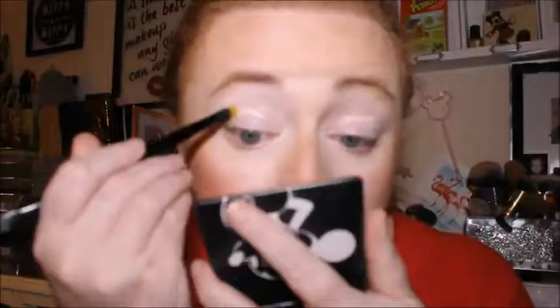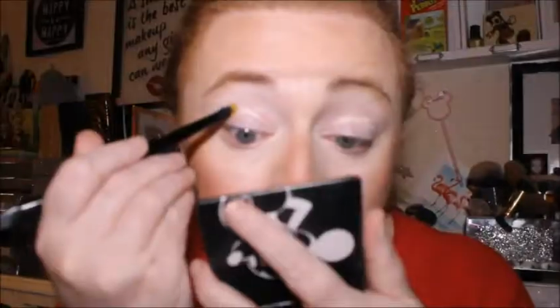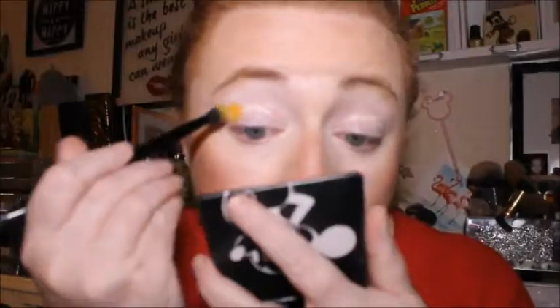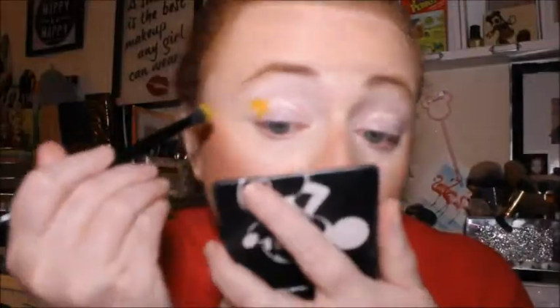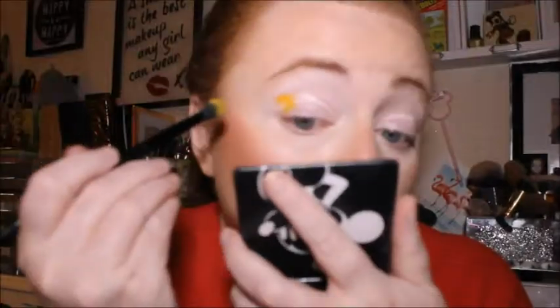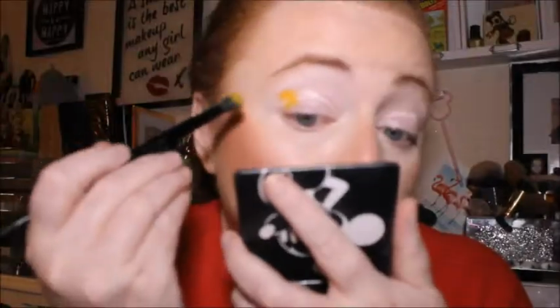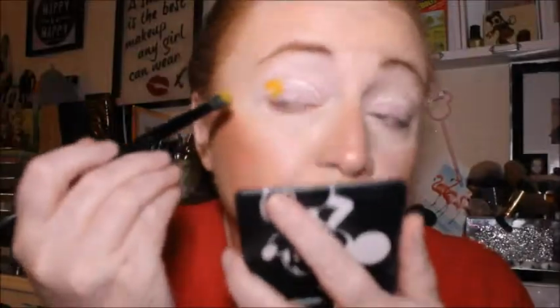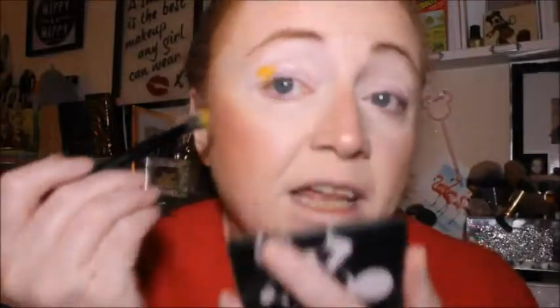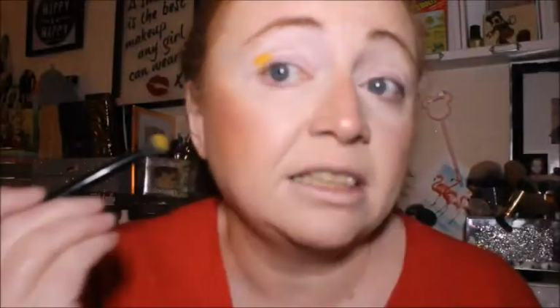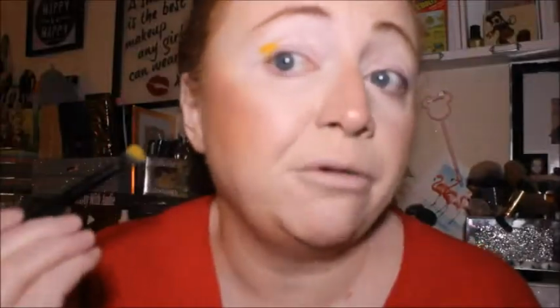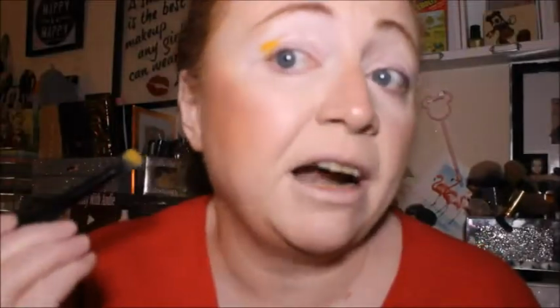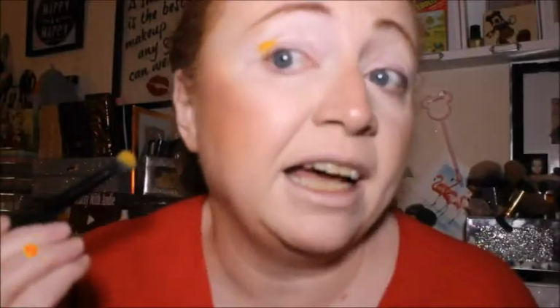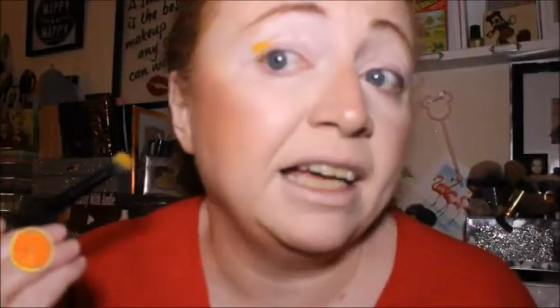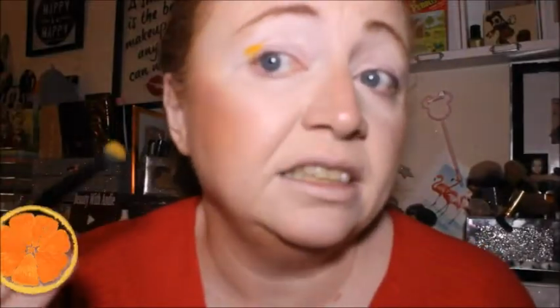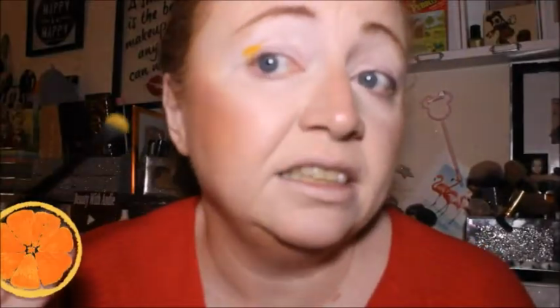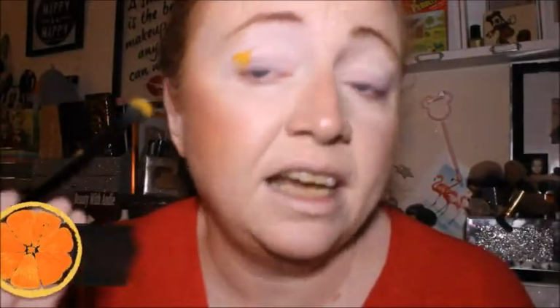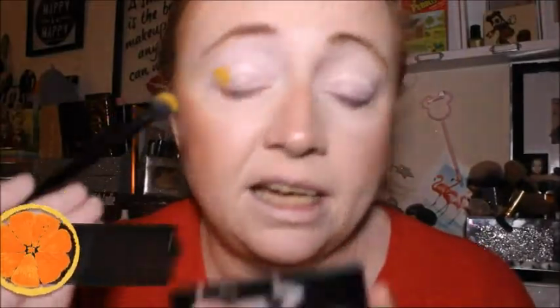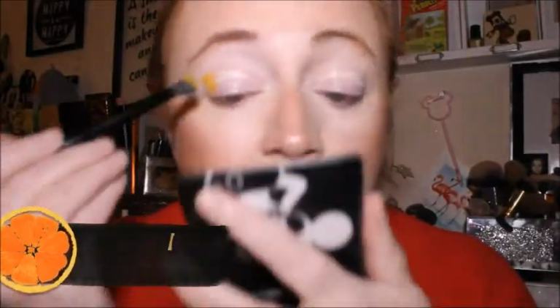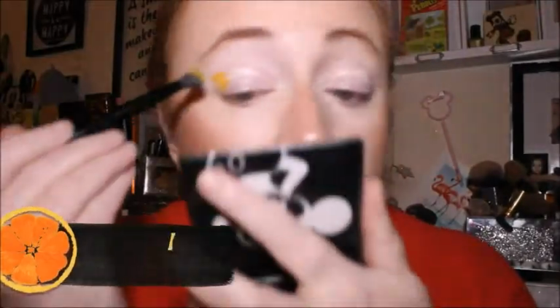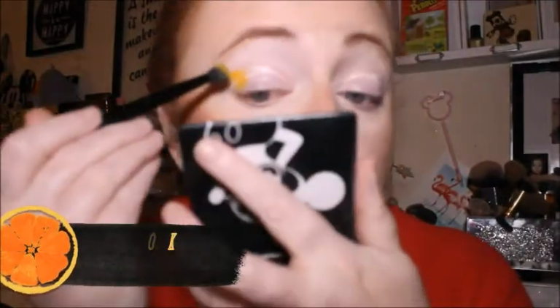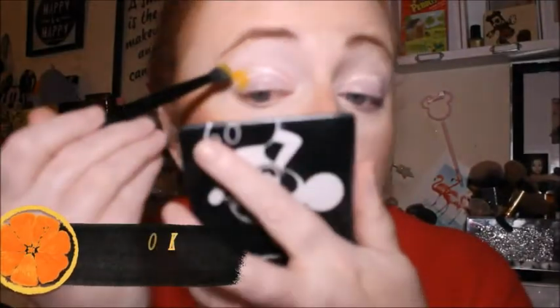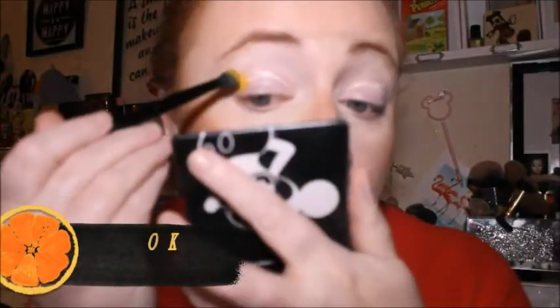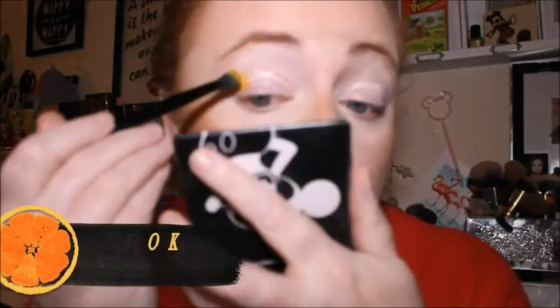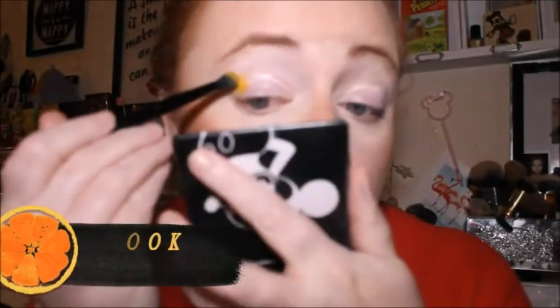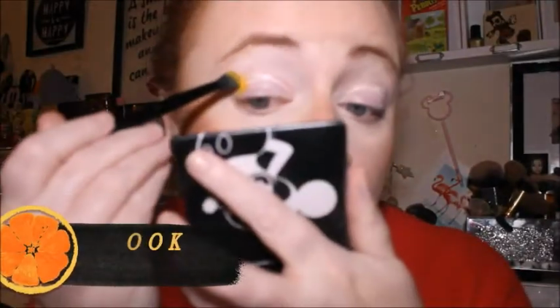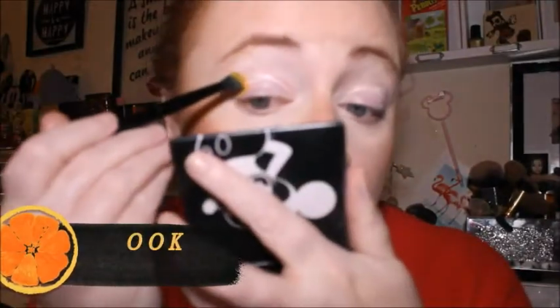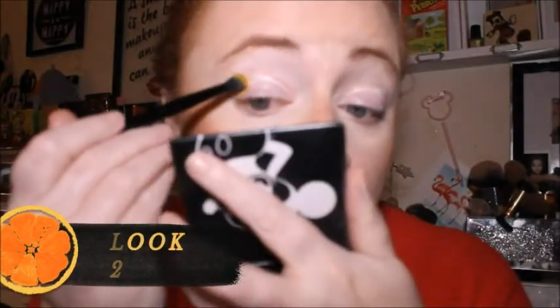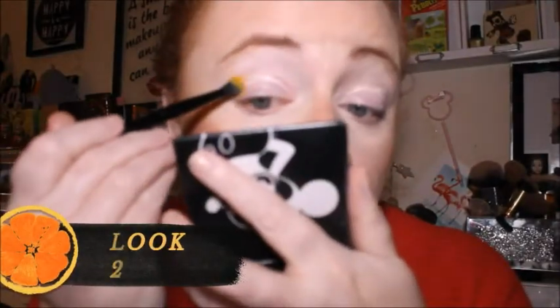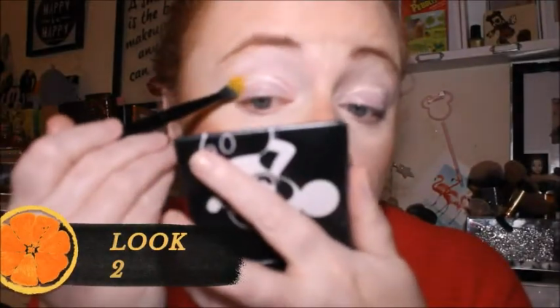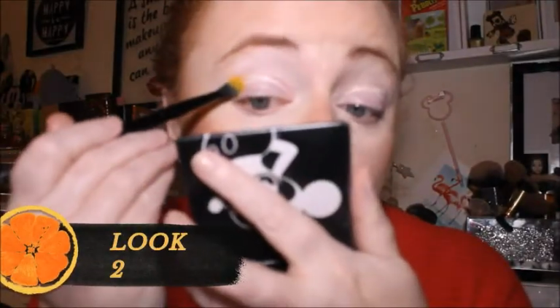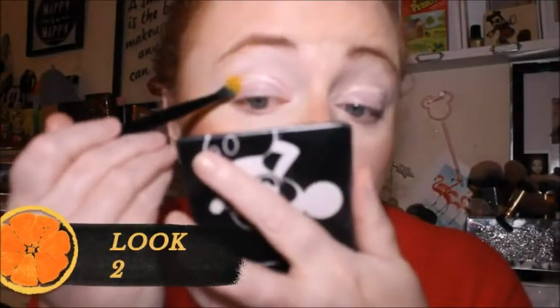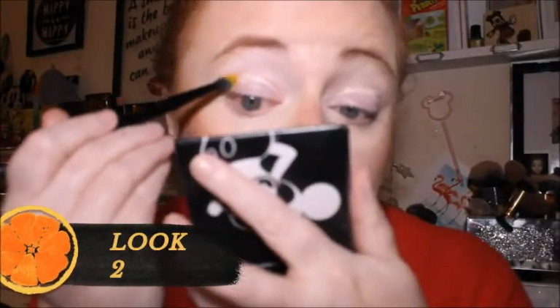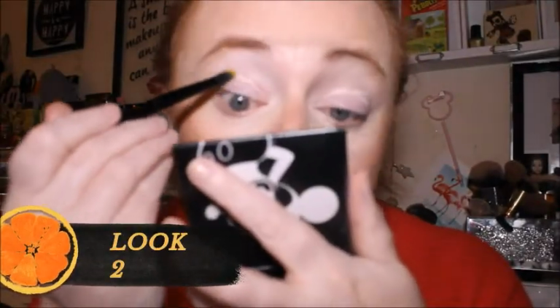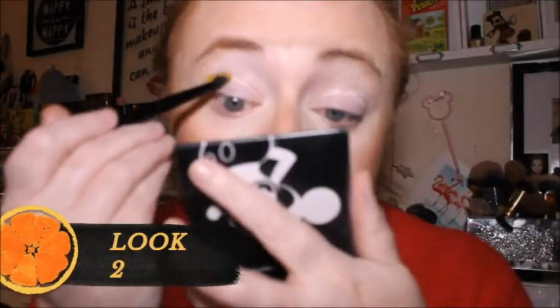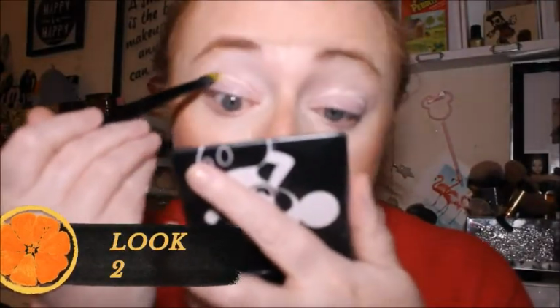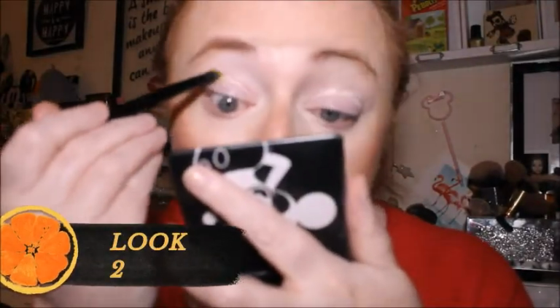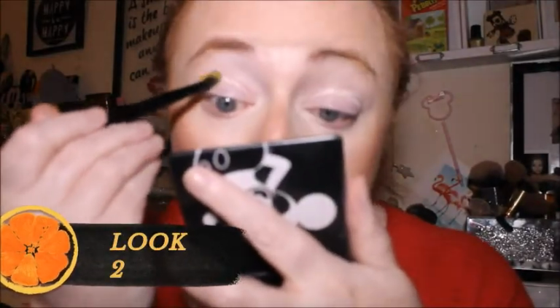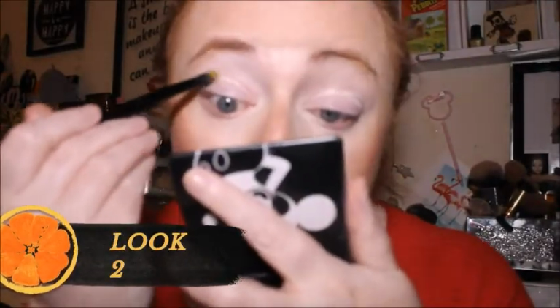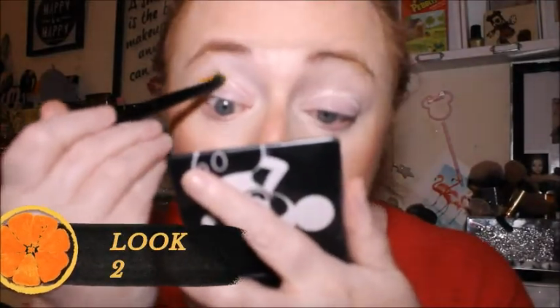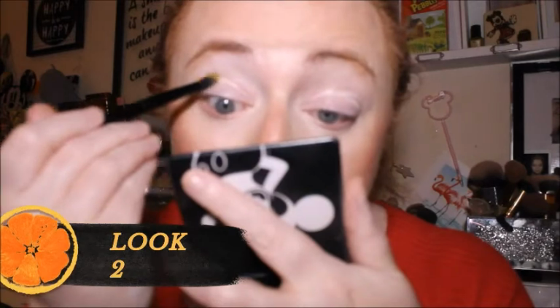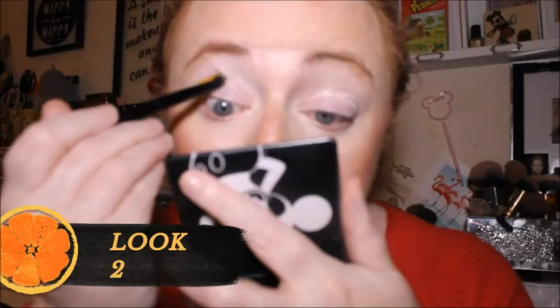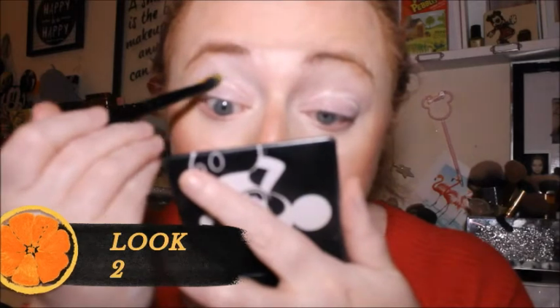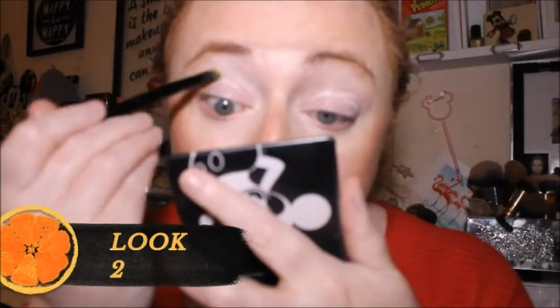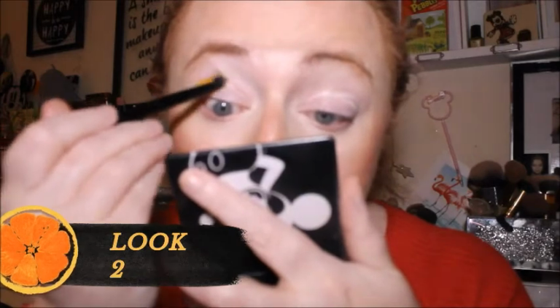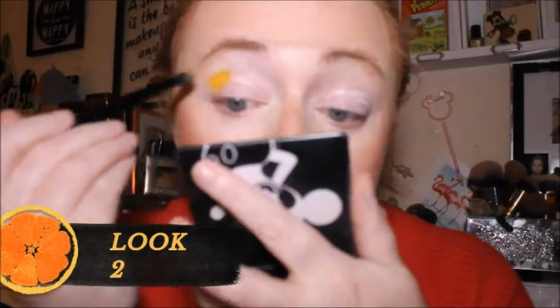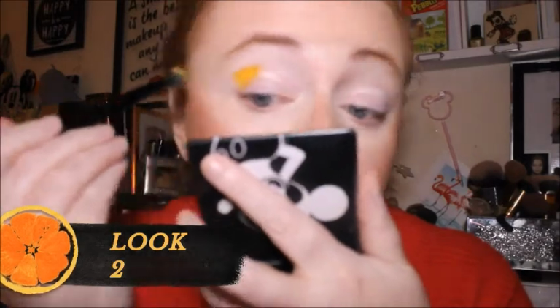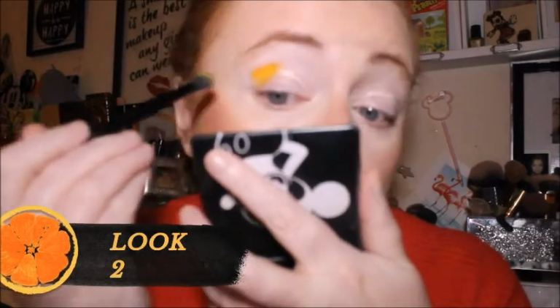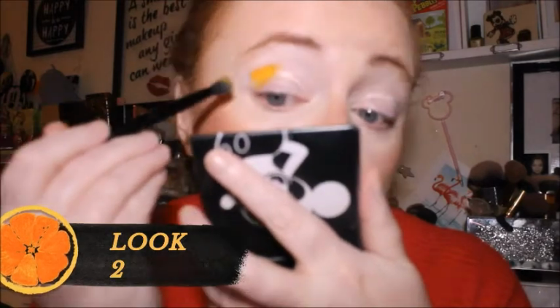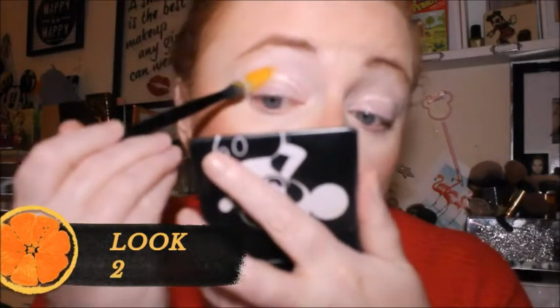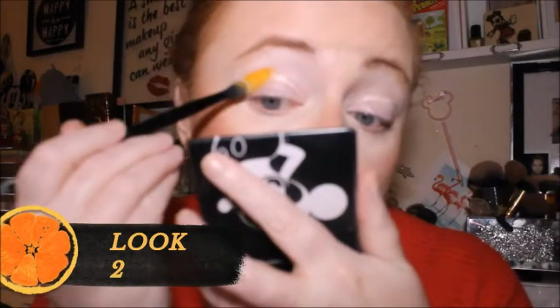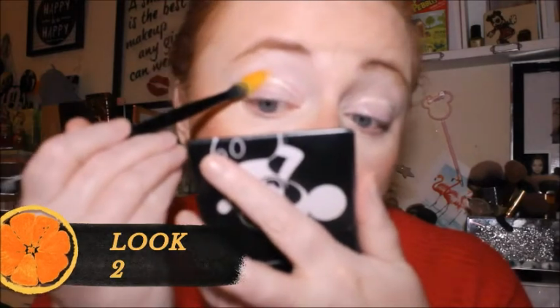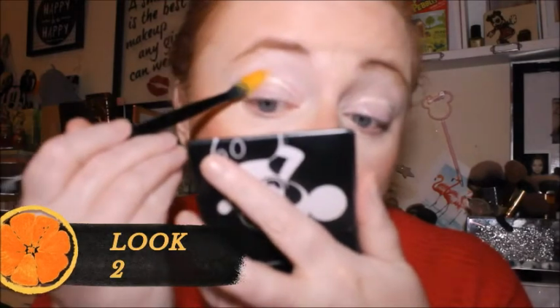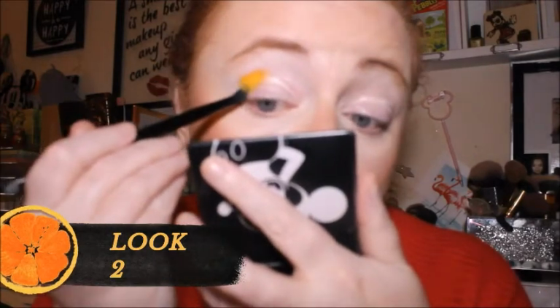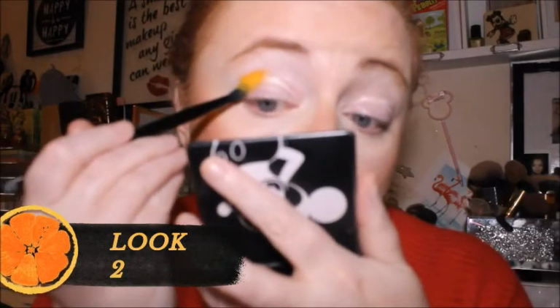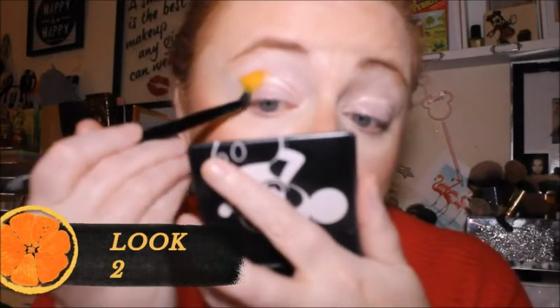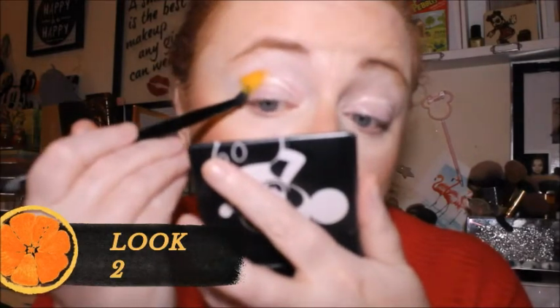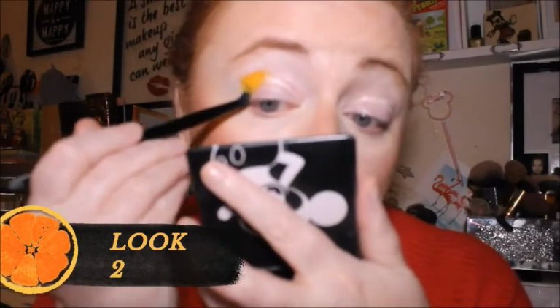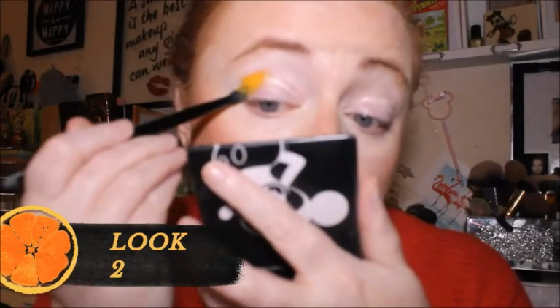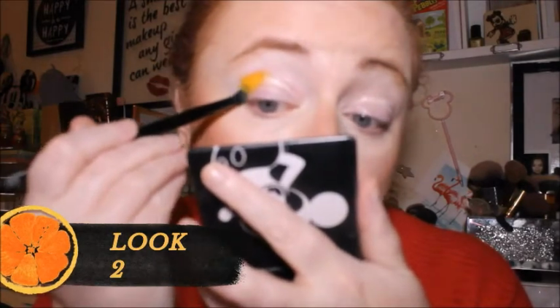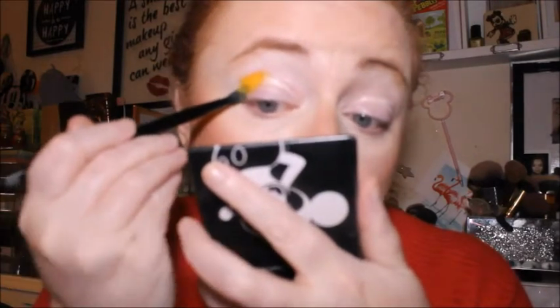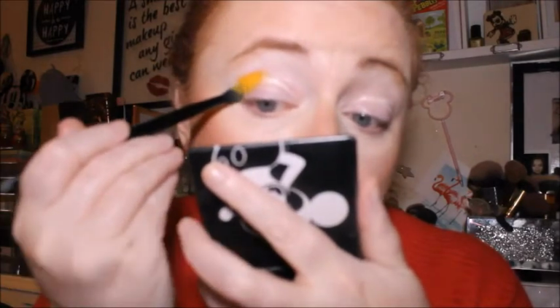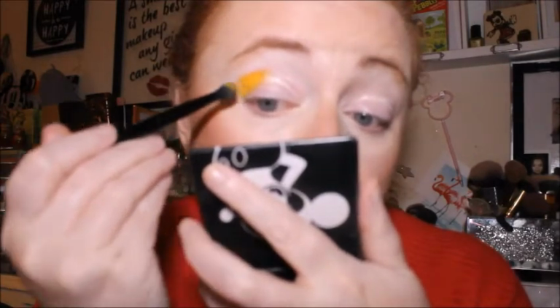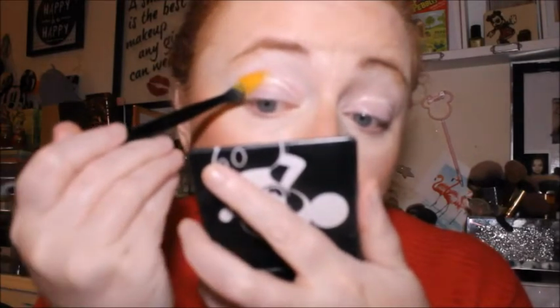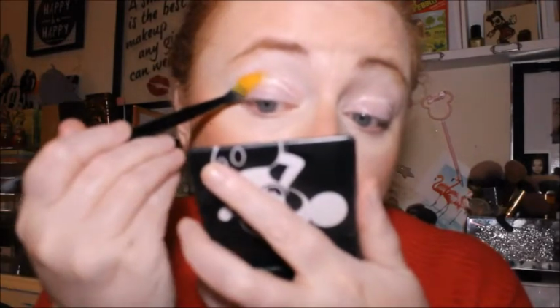Let's bring you in a little bit closer. Oh, that's bright isn't it! Let's get some in the outer V.